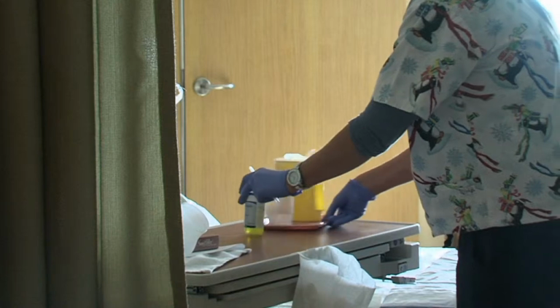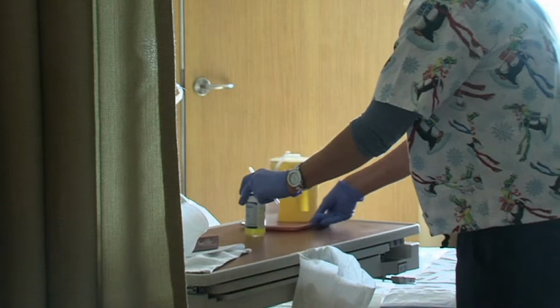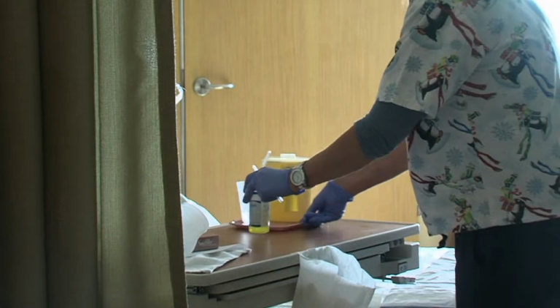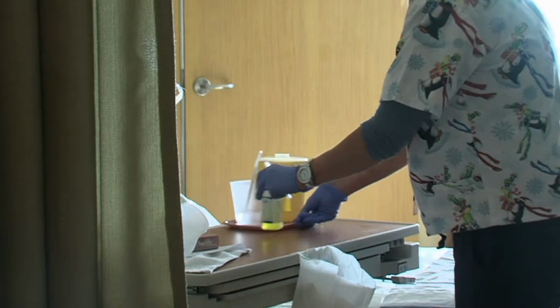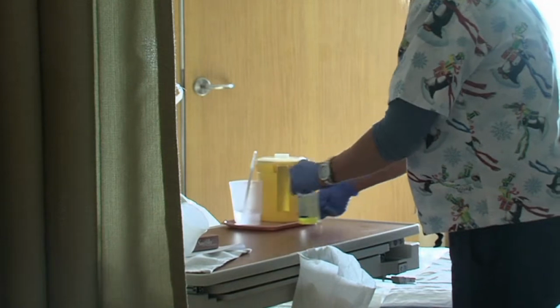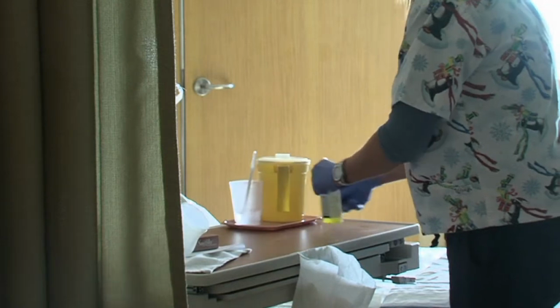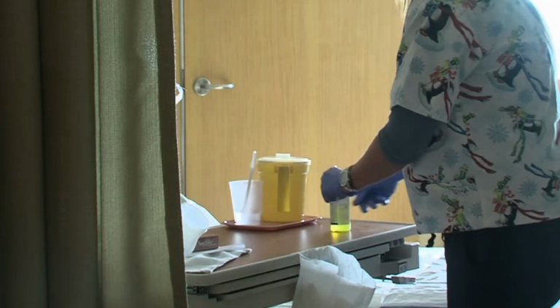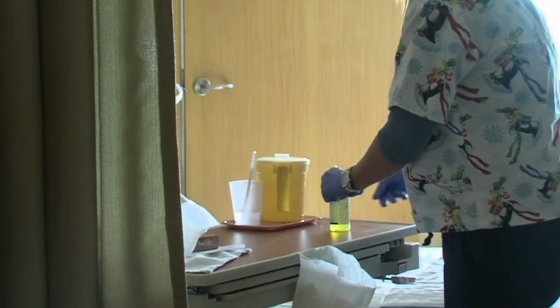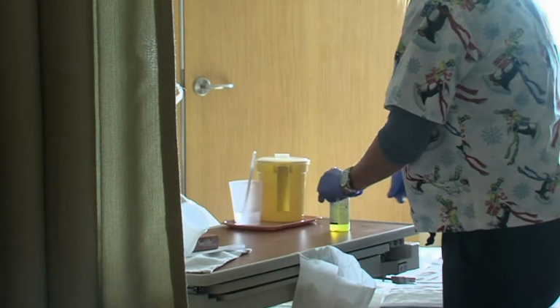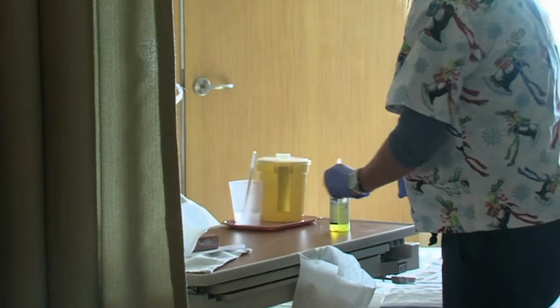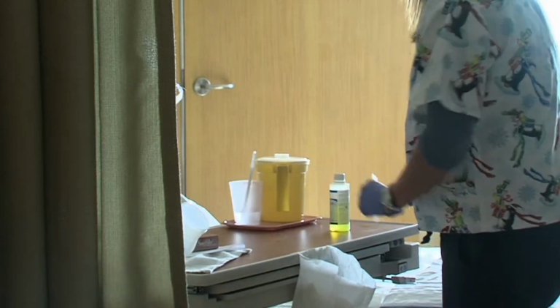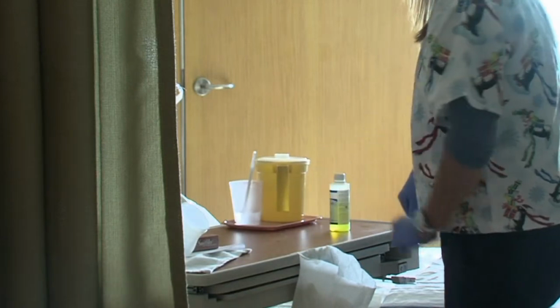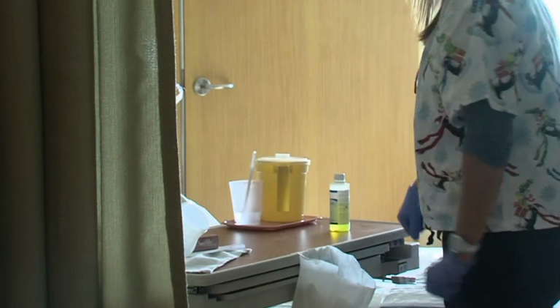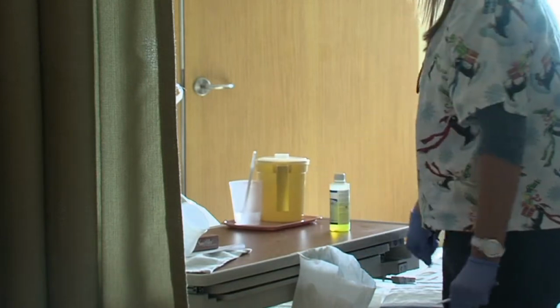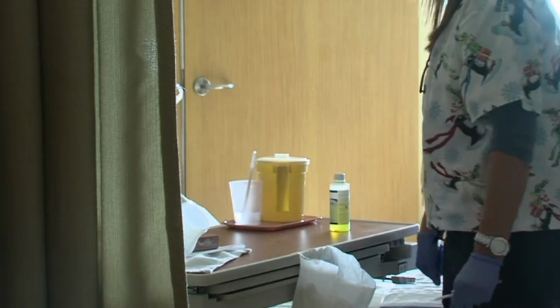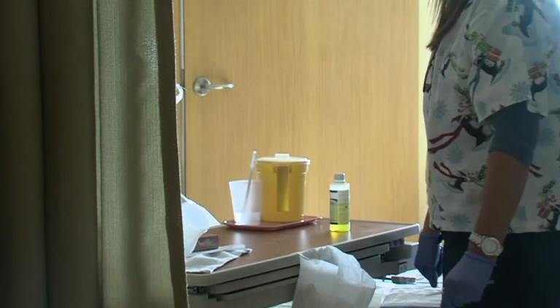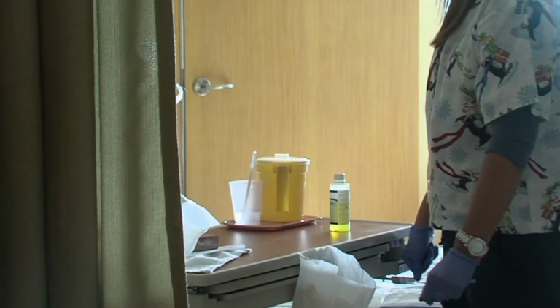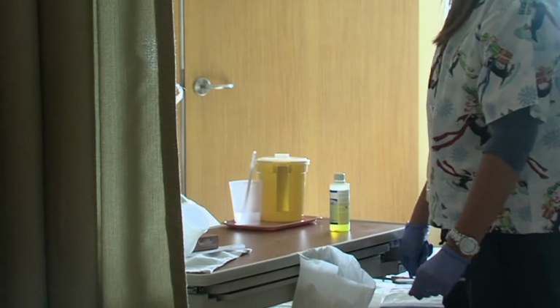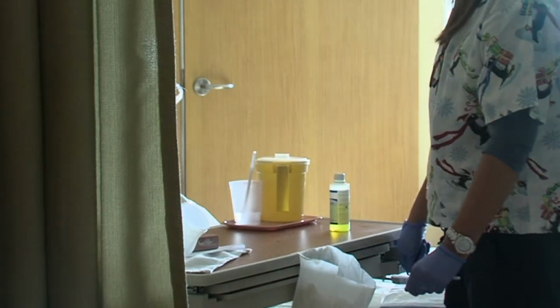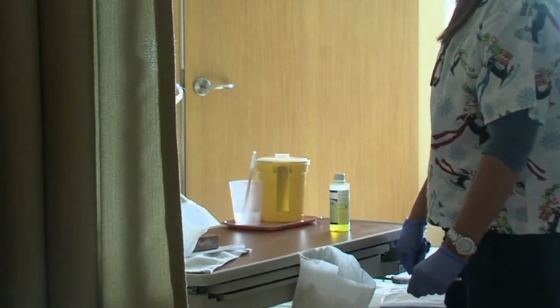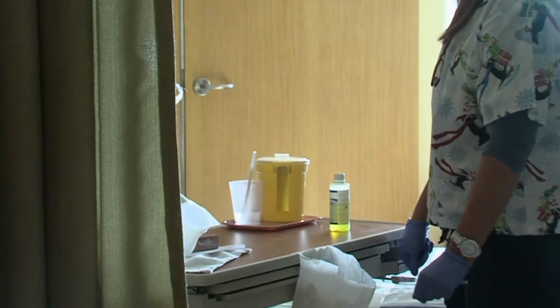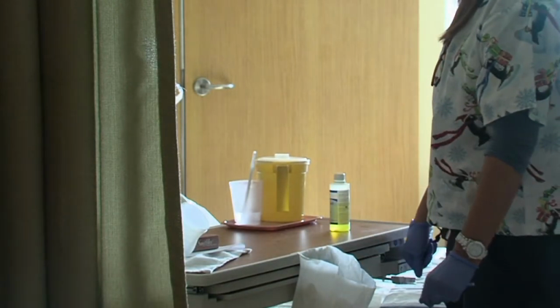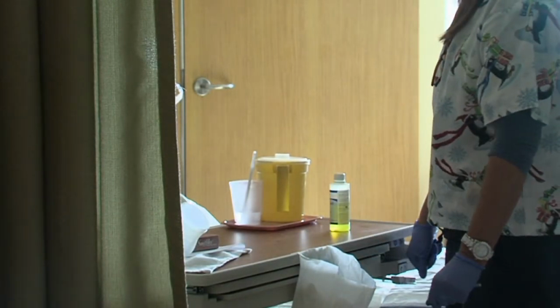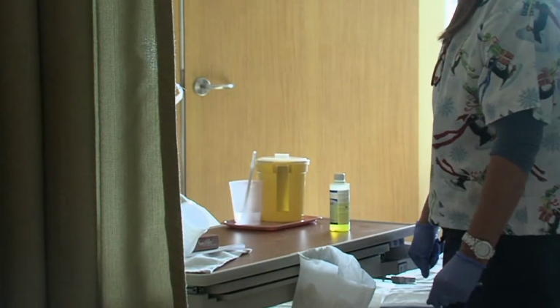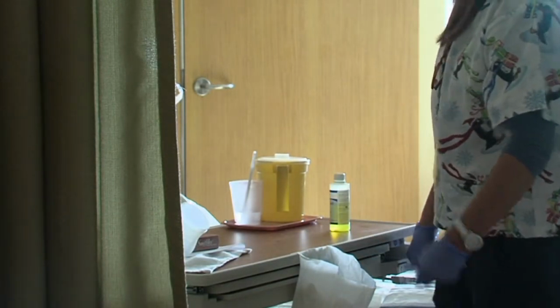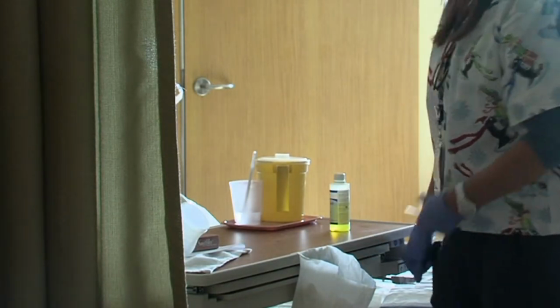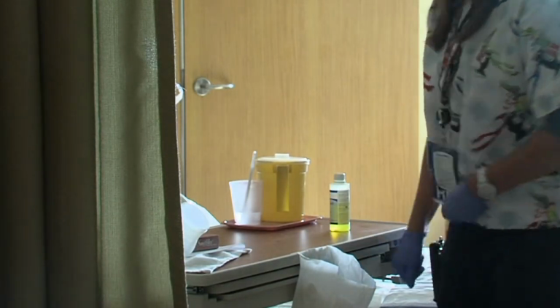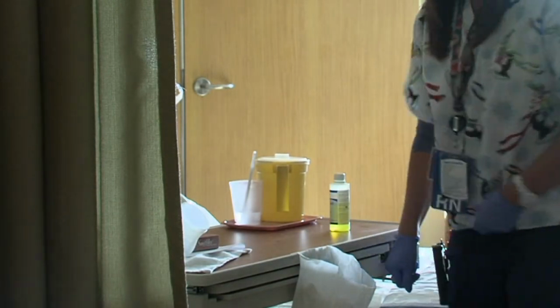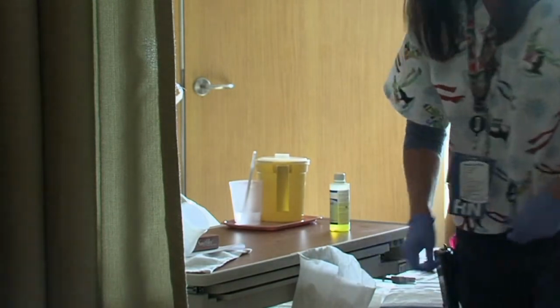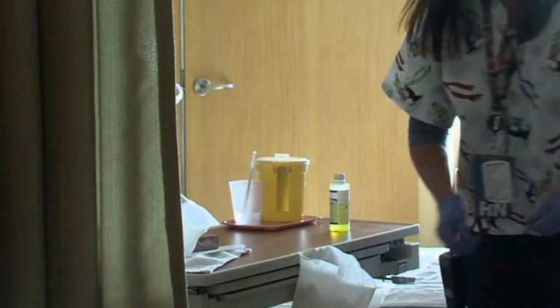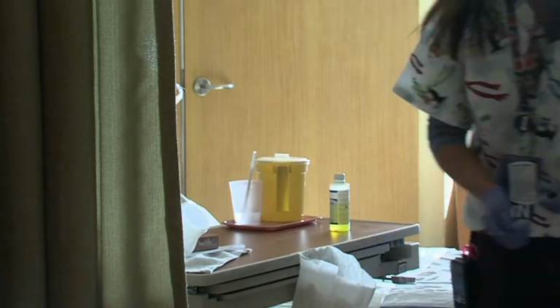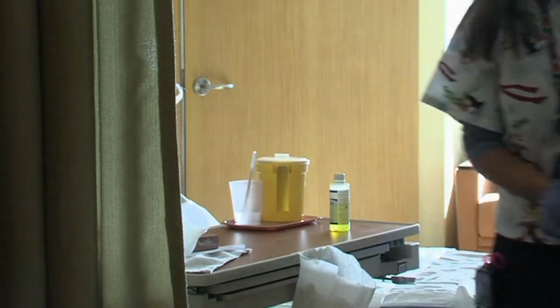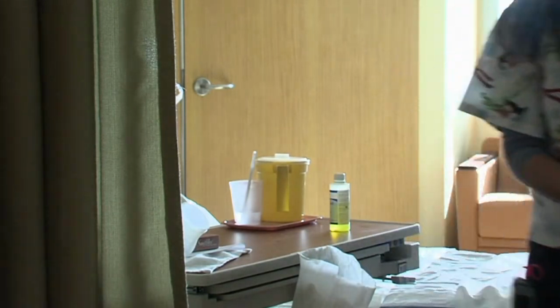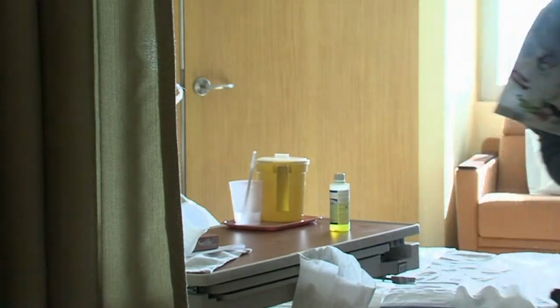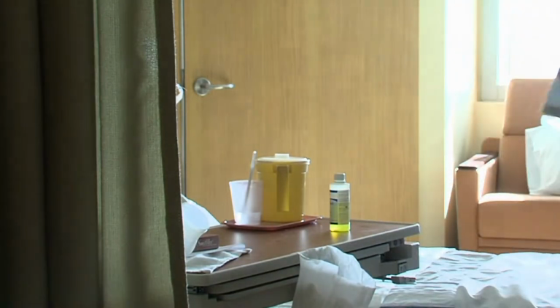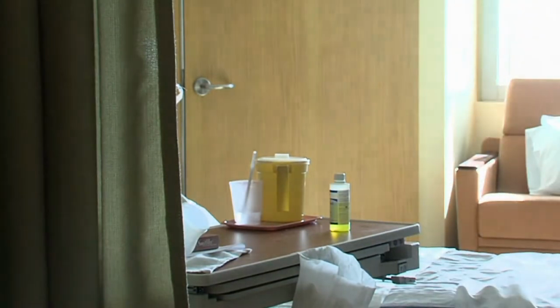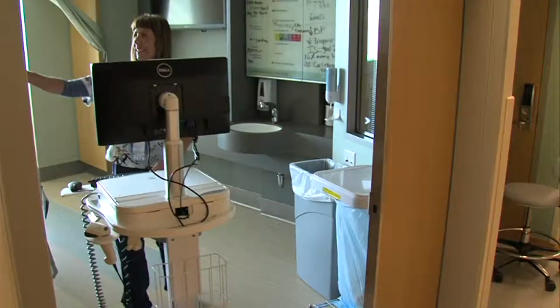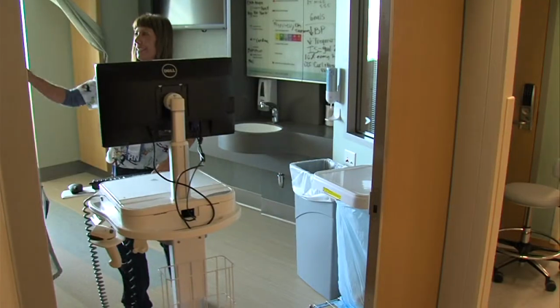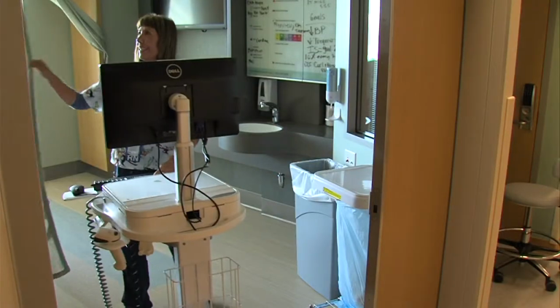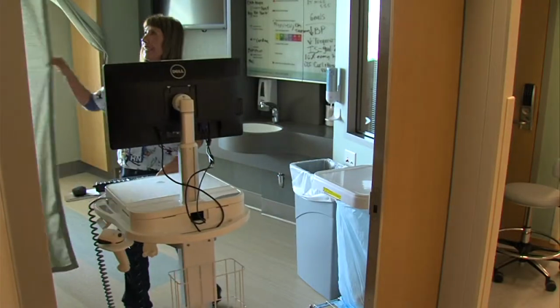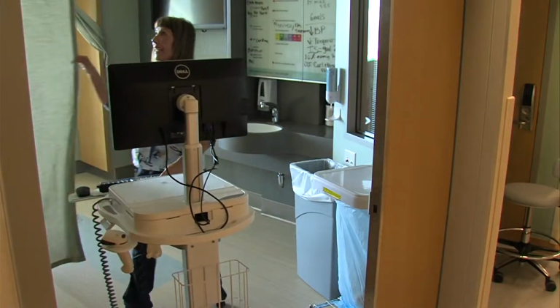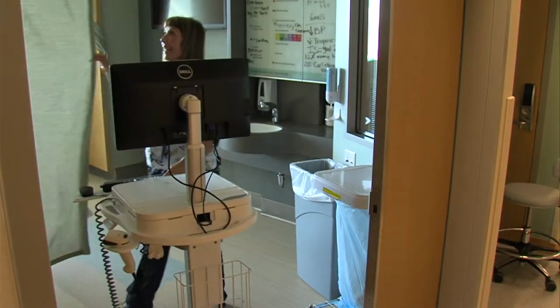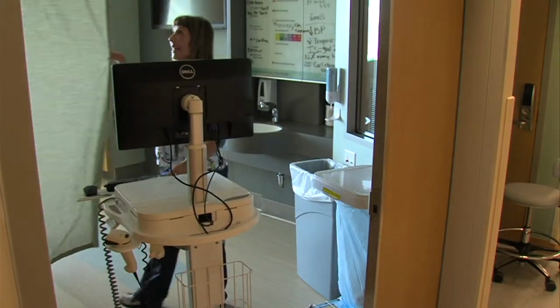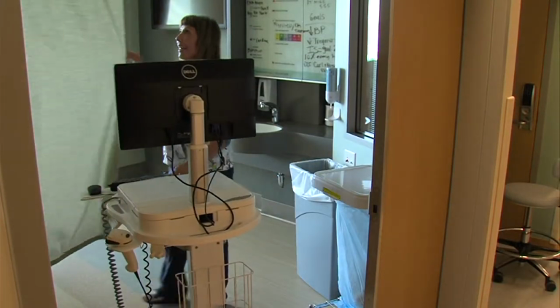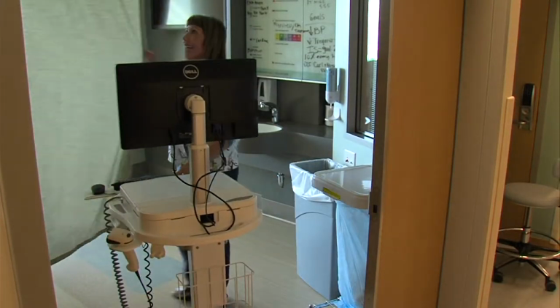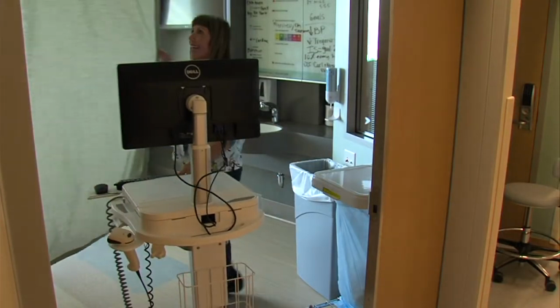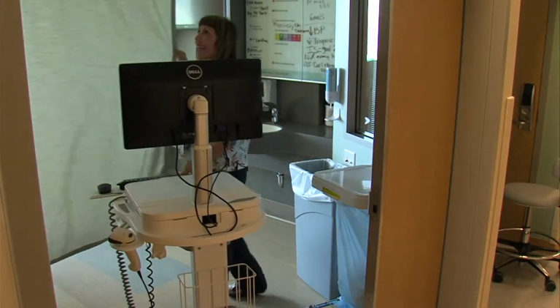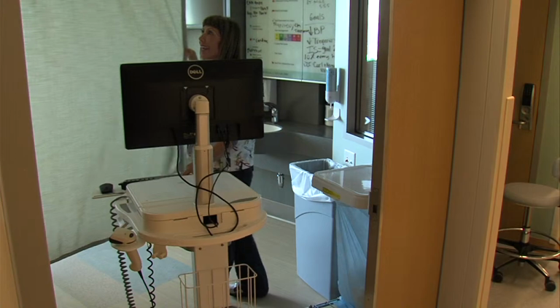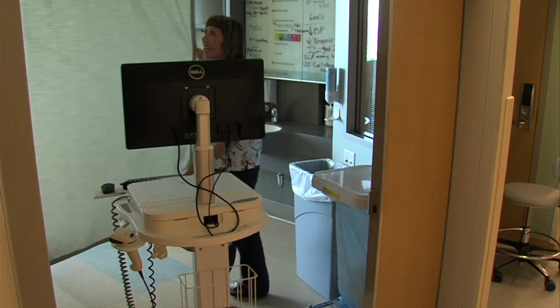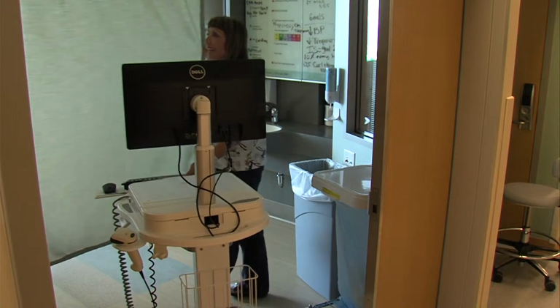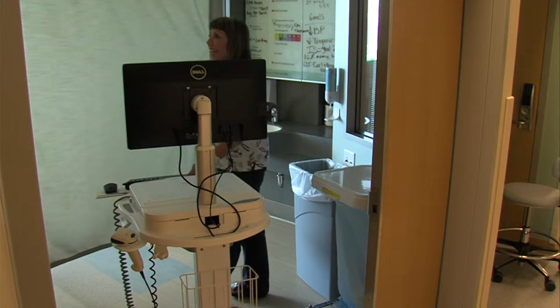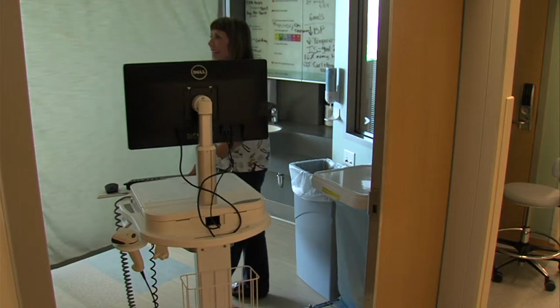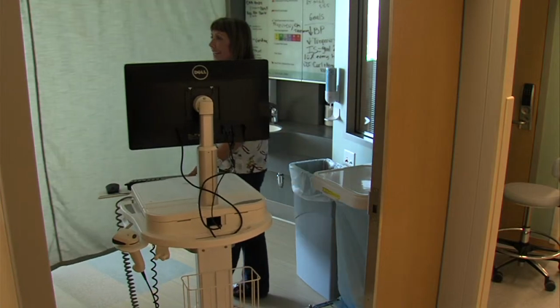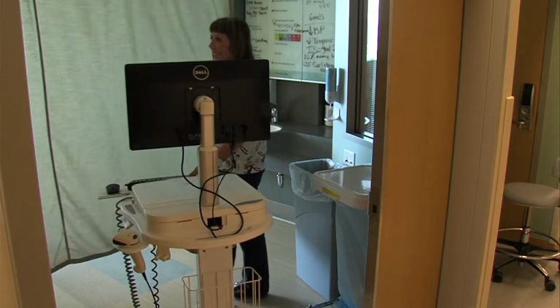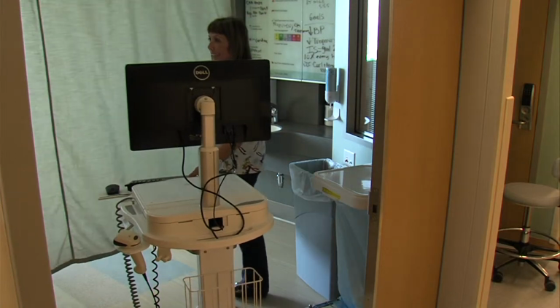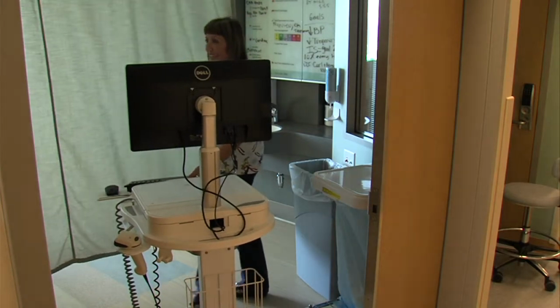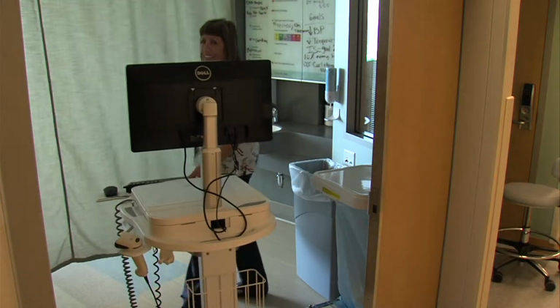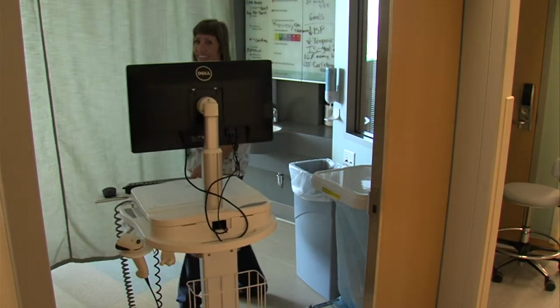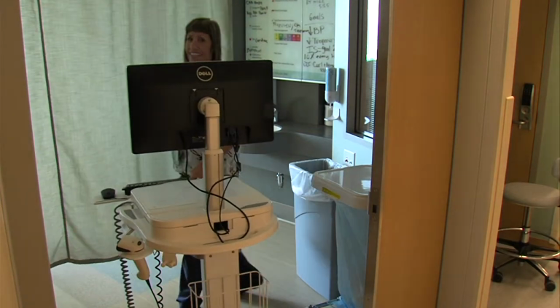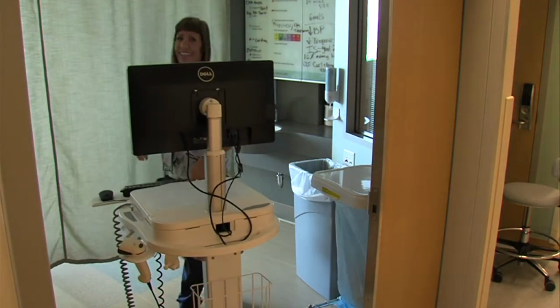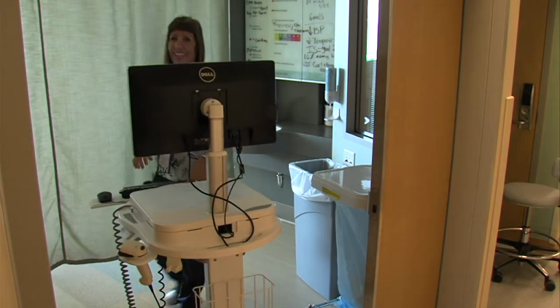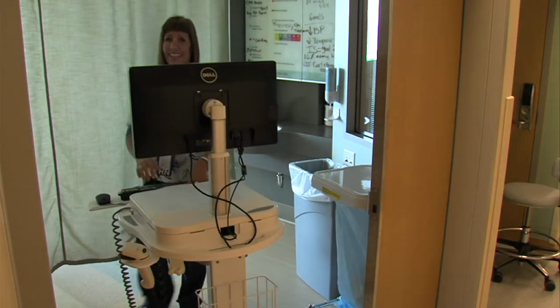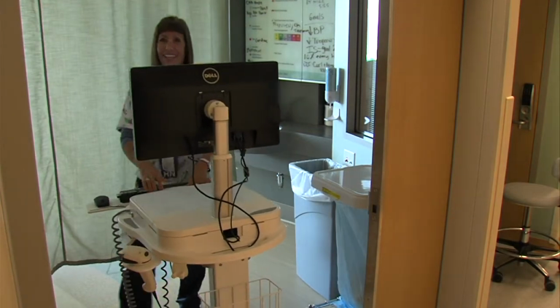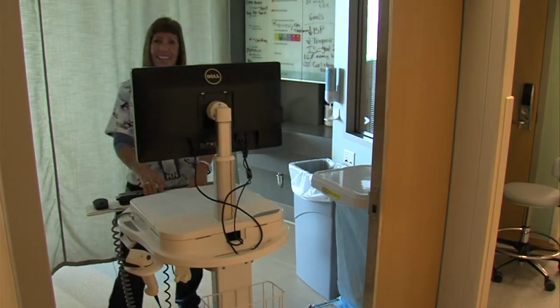Palomar nurses distribute about 6,000 medications a day. Kenny Goldberg, KPBS News.